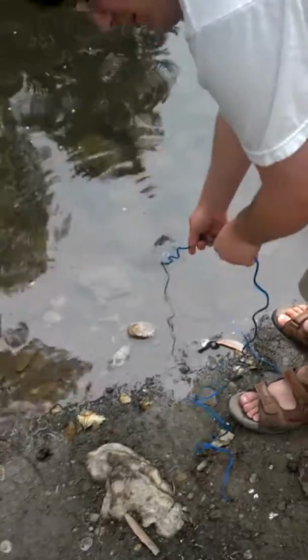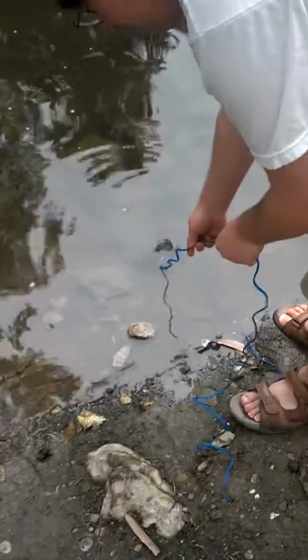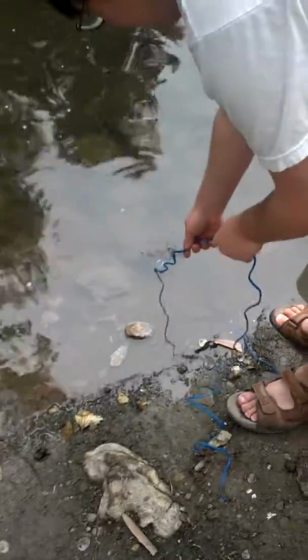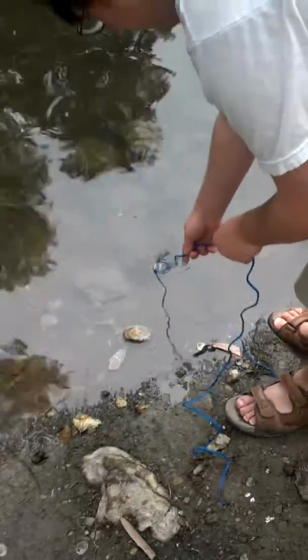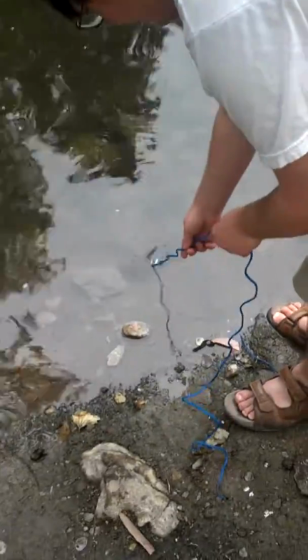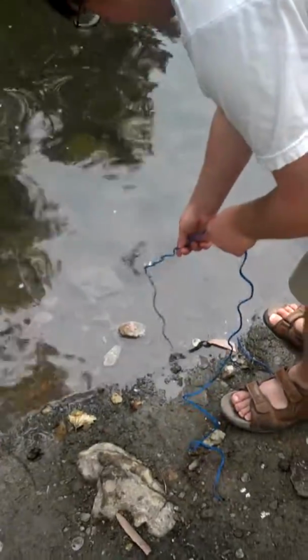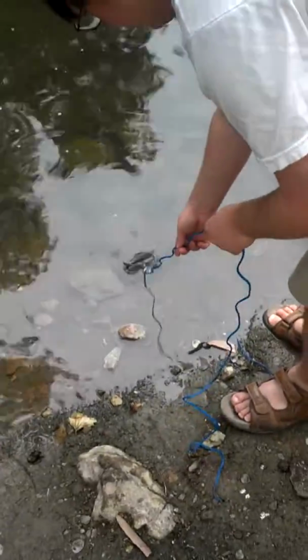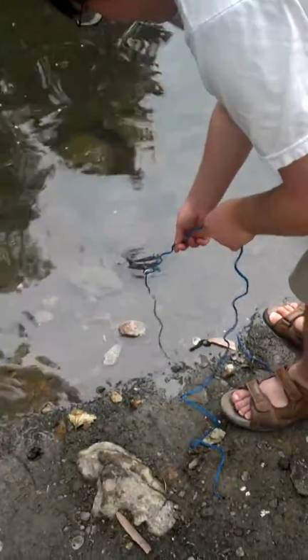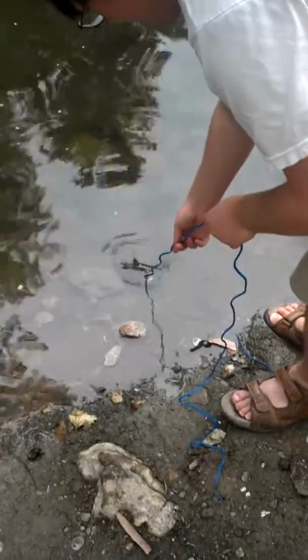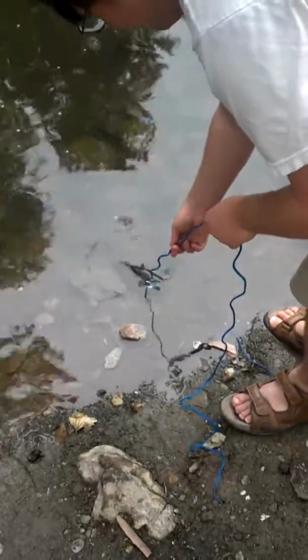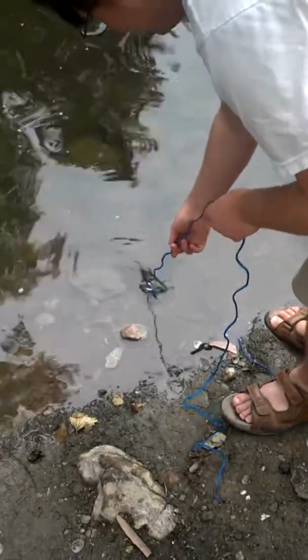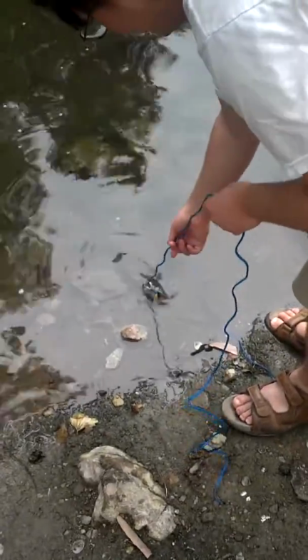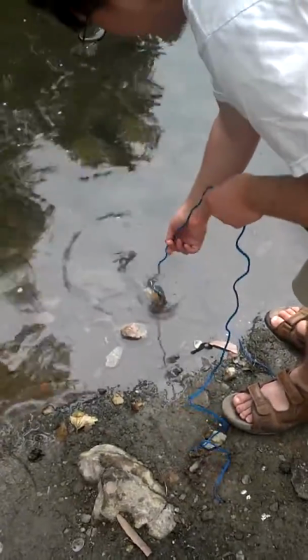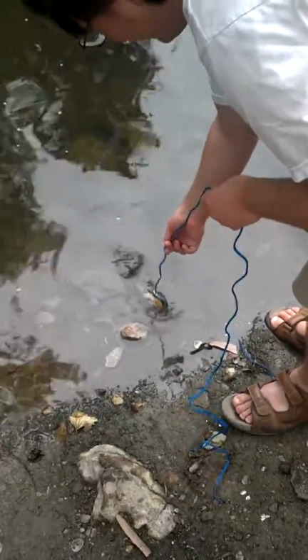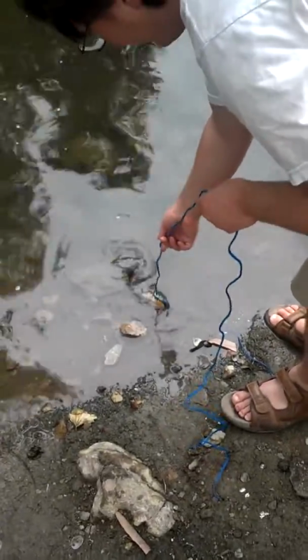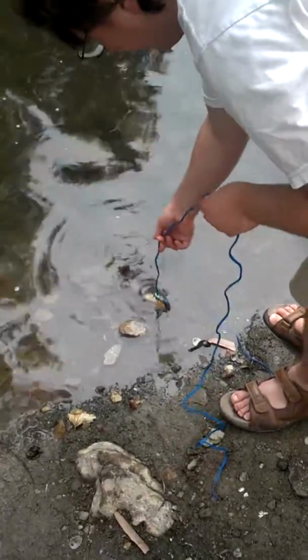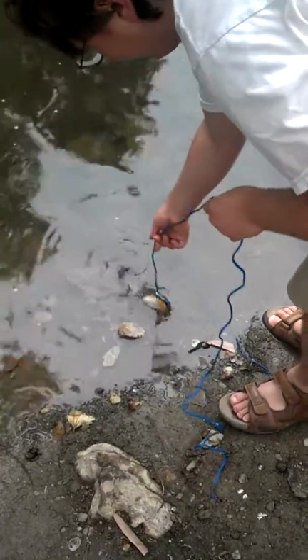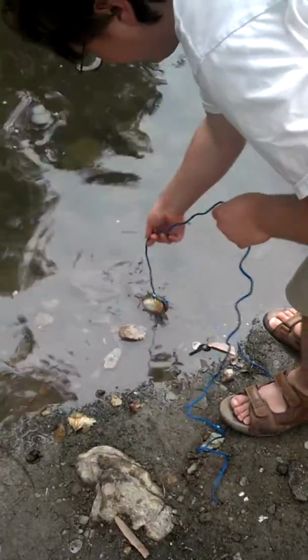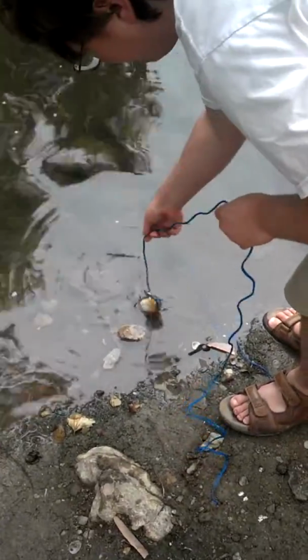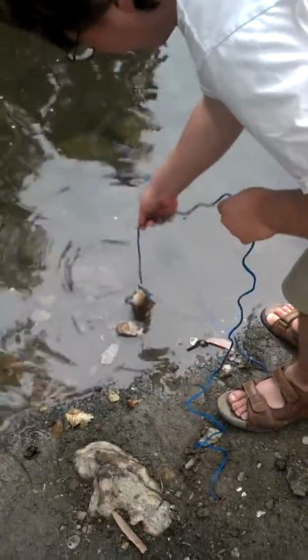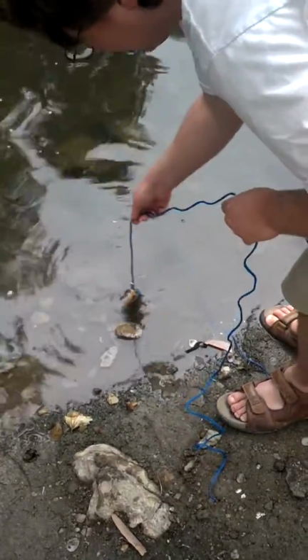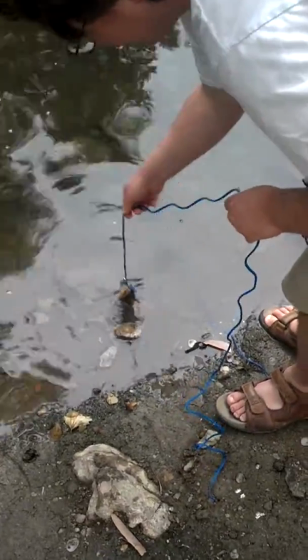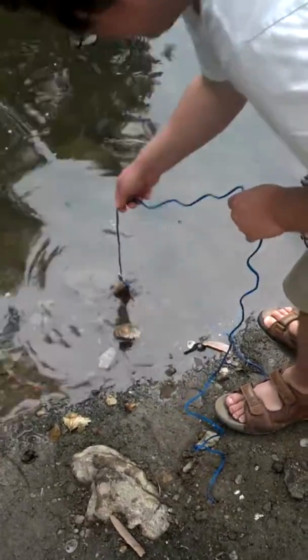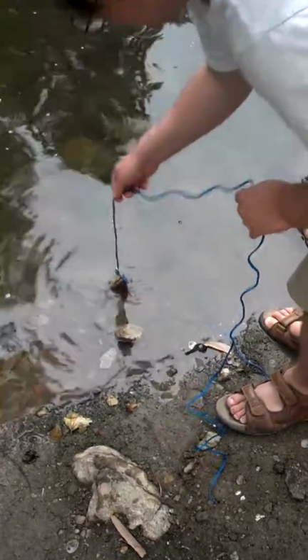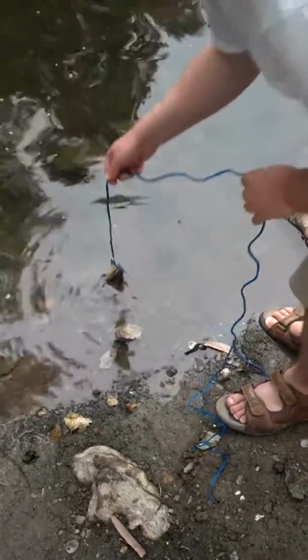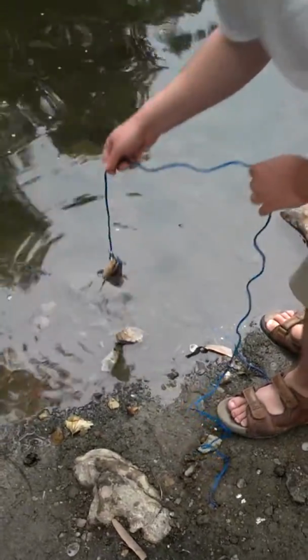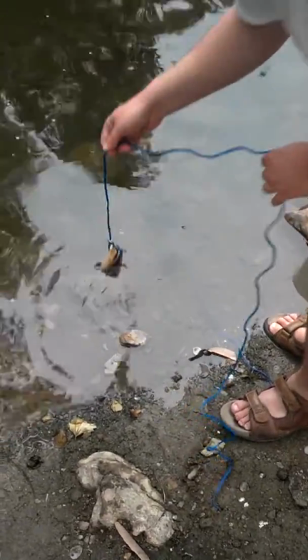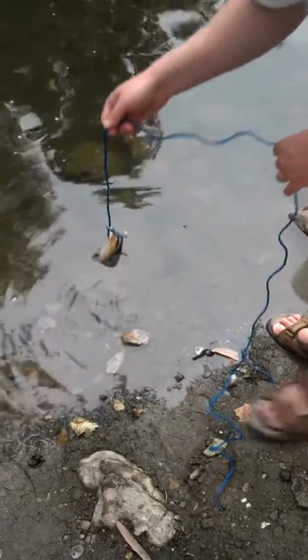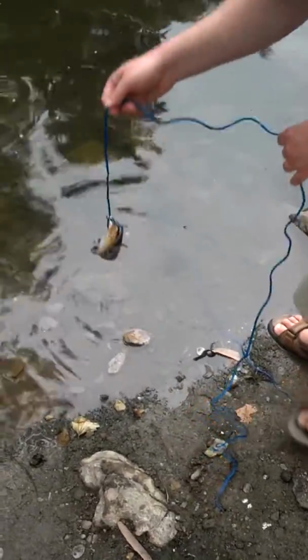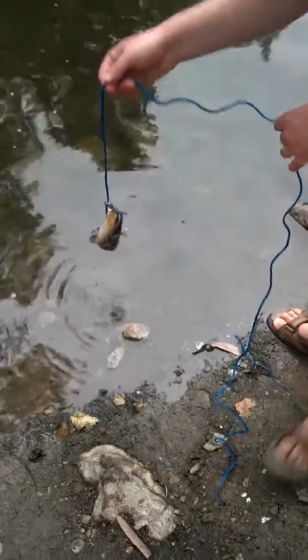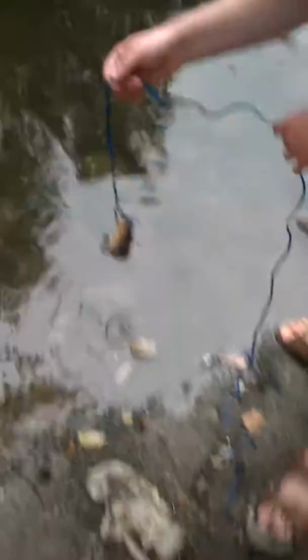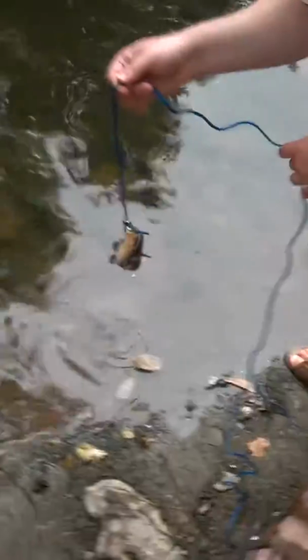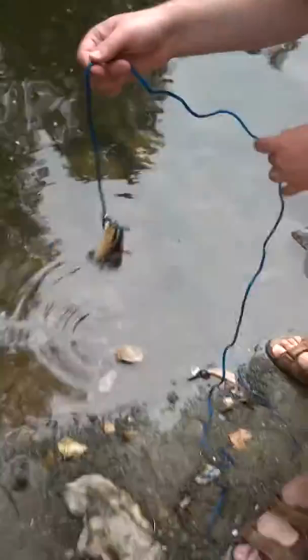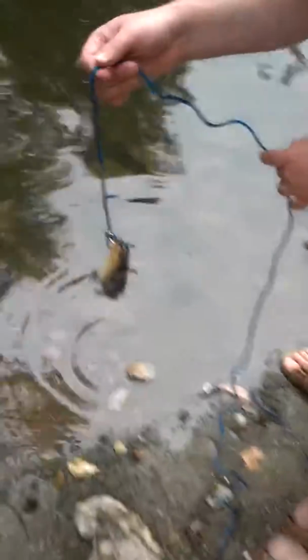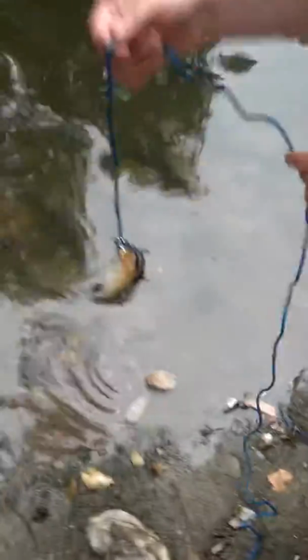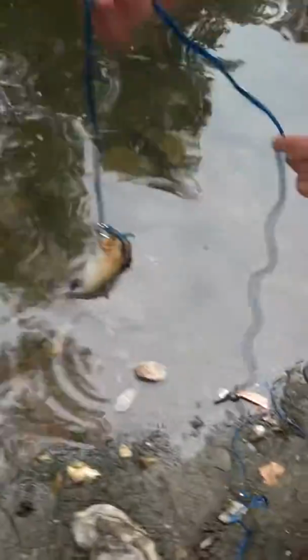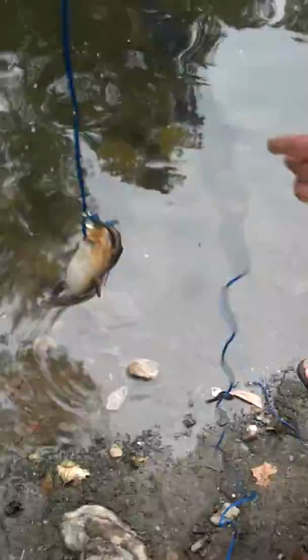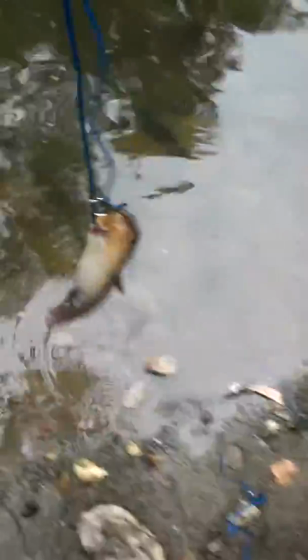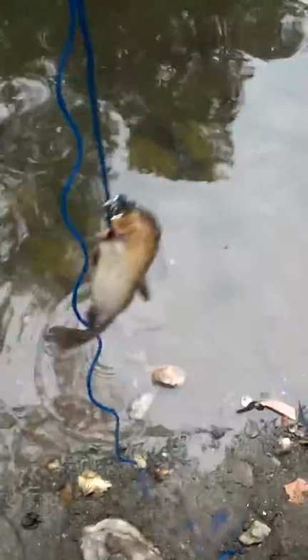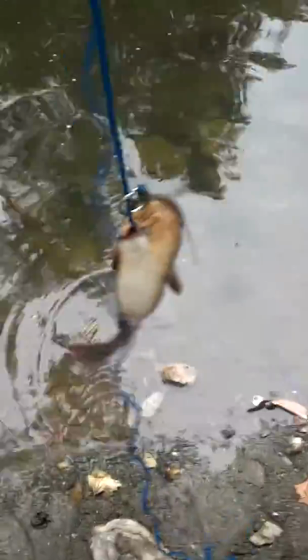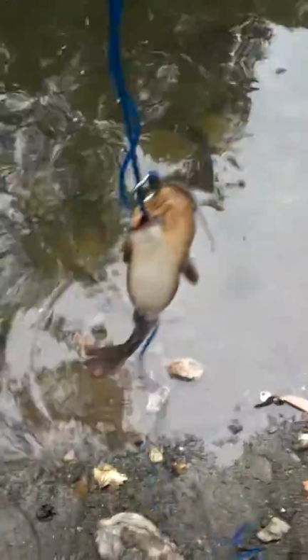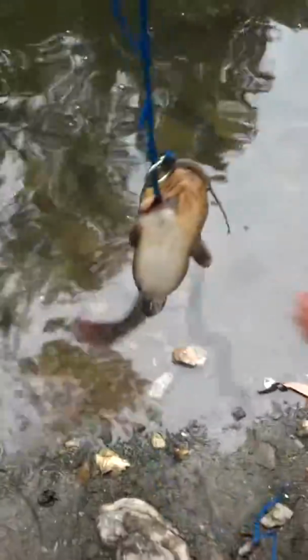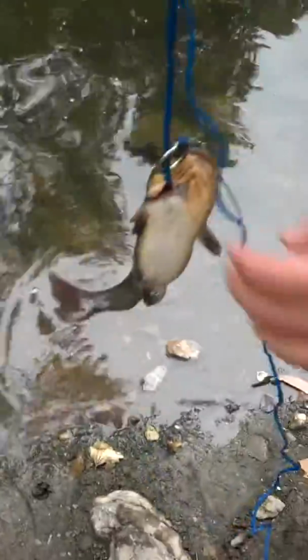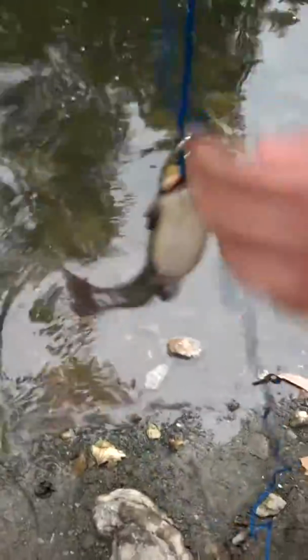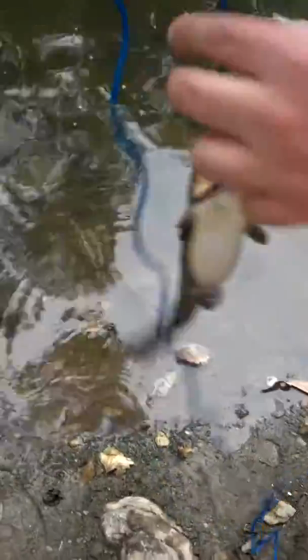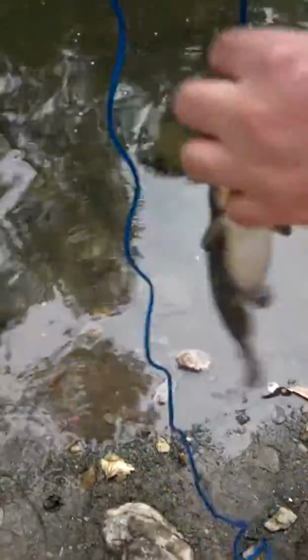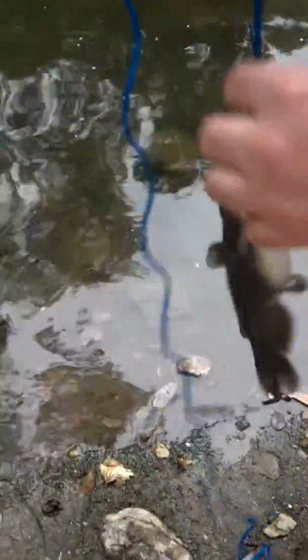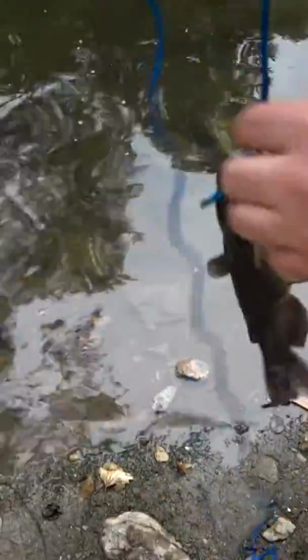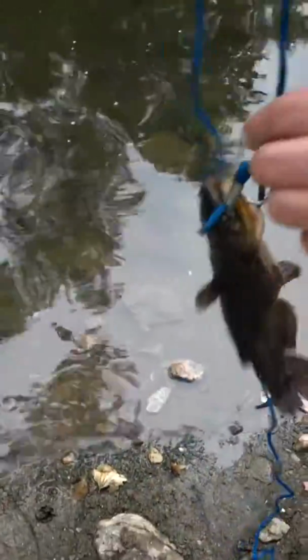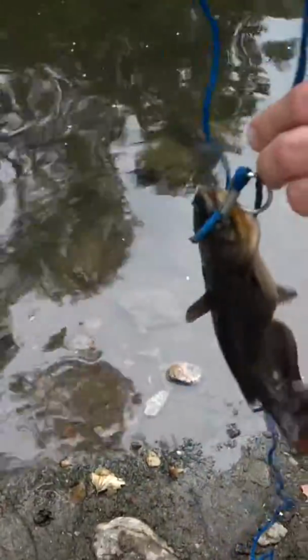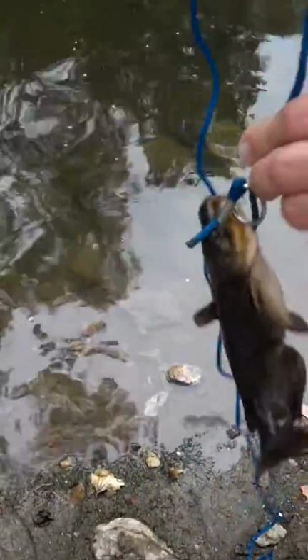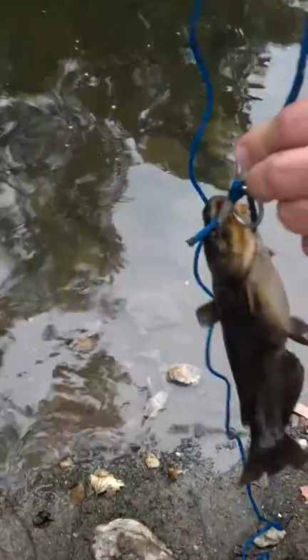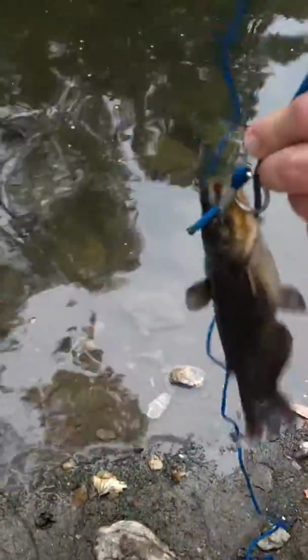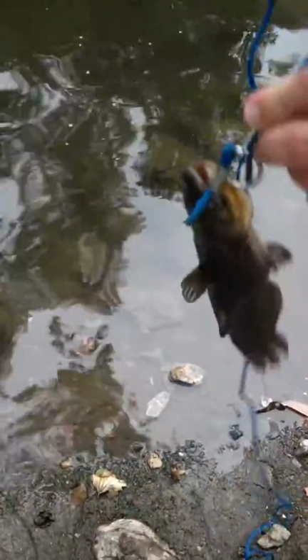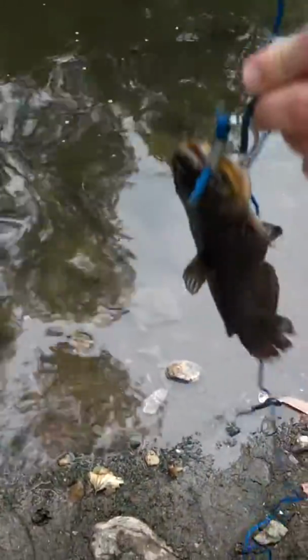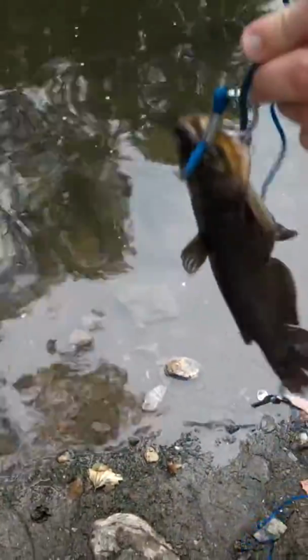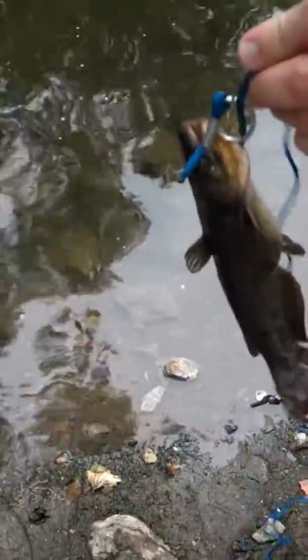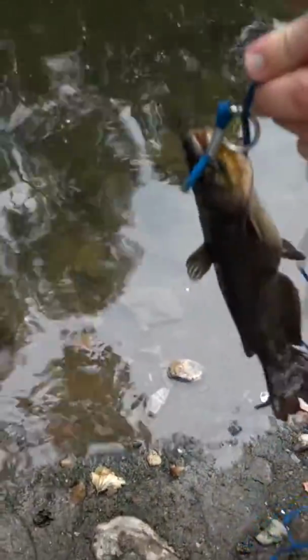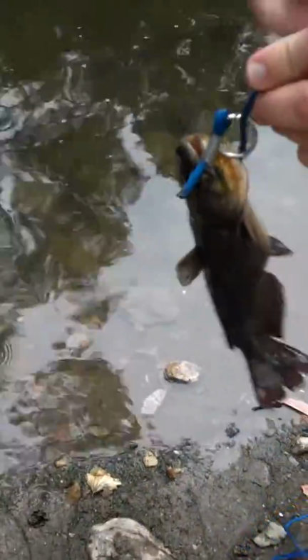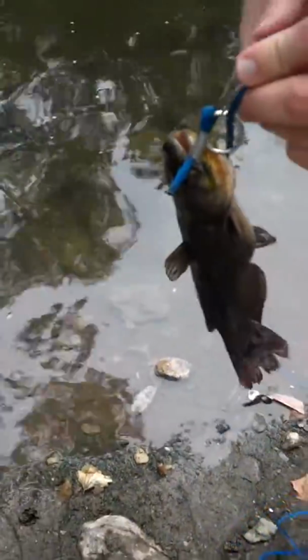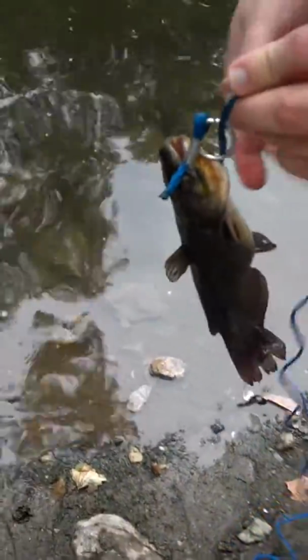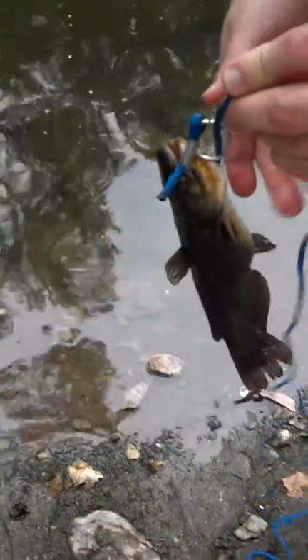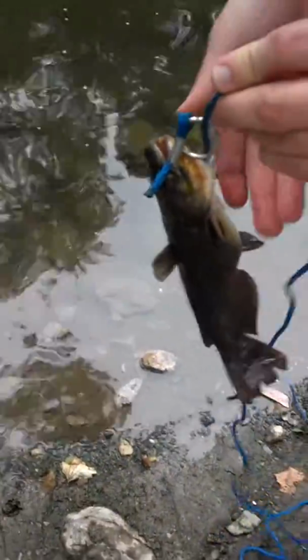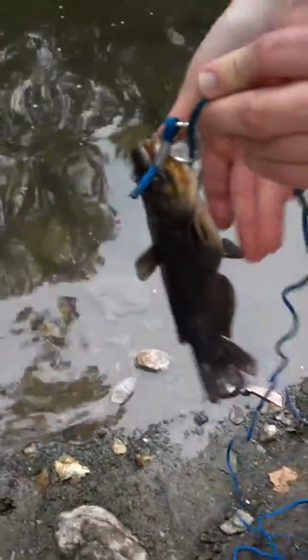Back down here as always, and now I have proof that there are channel cat in here. This is a small baby channel cat.